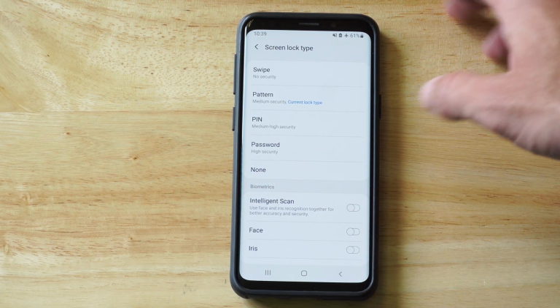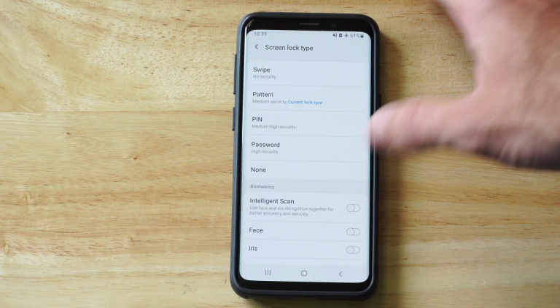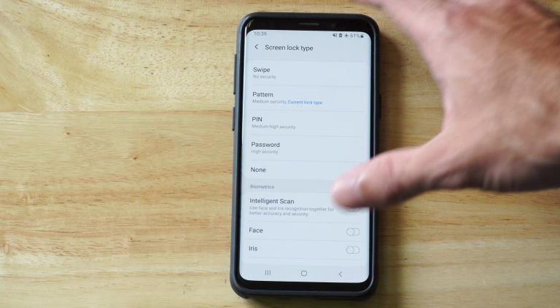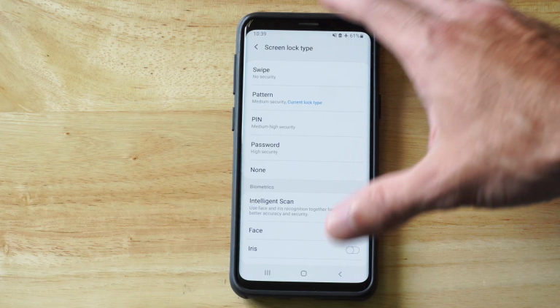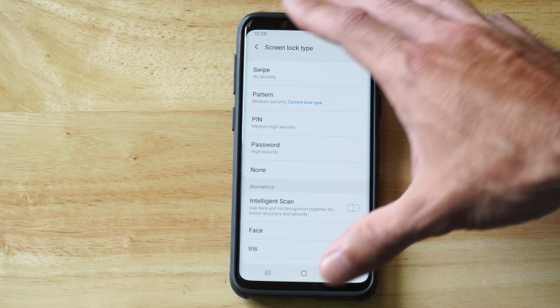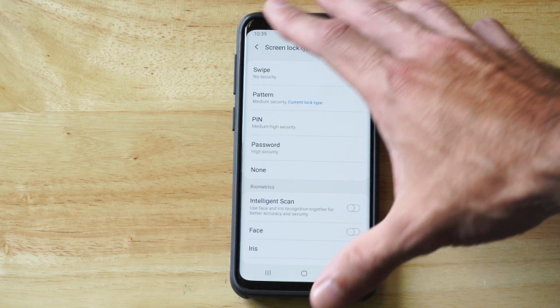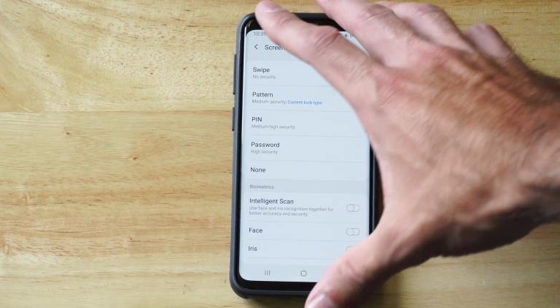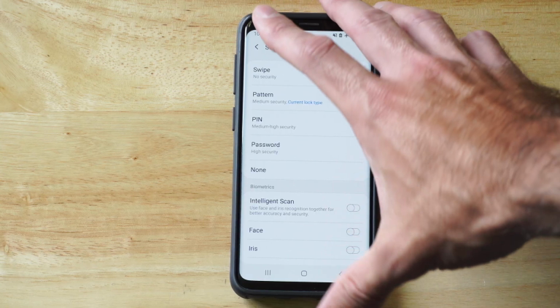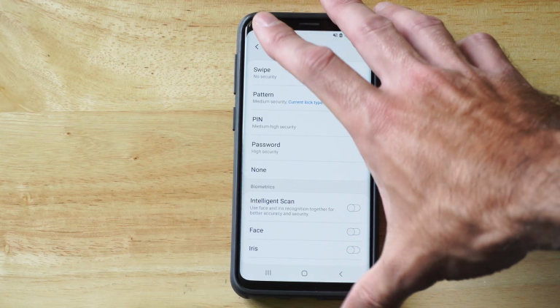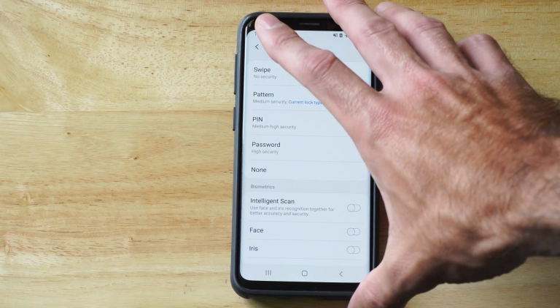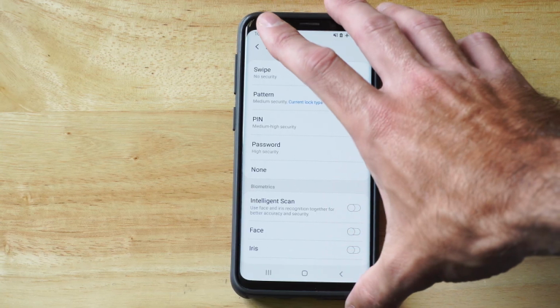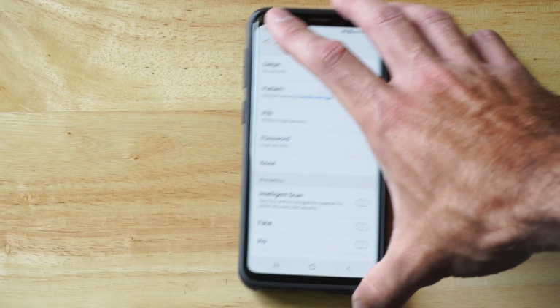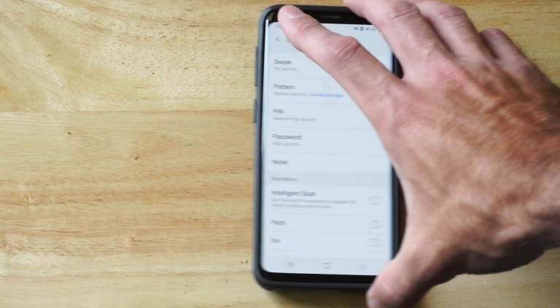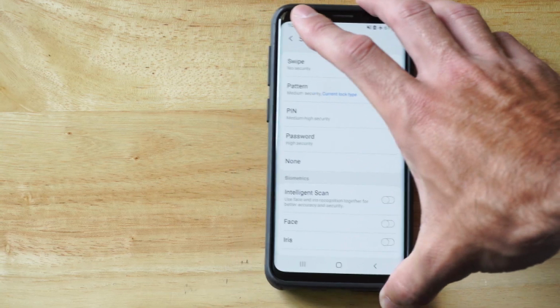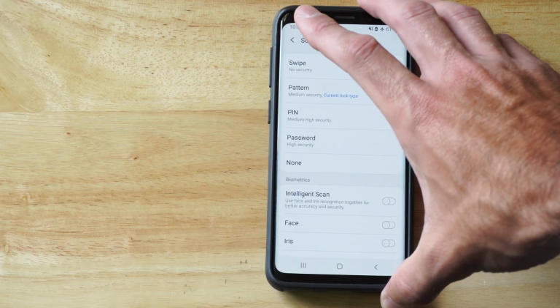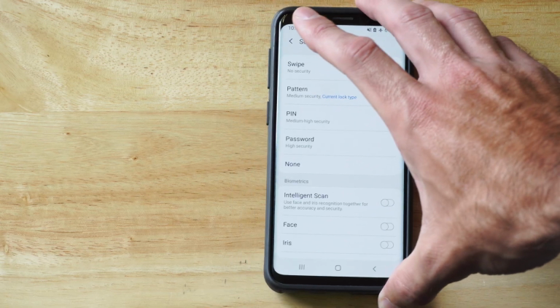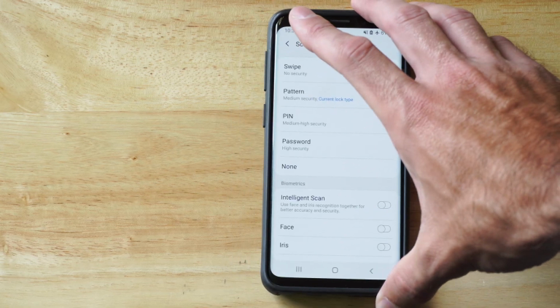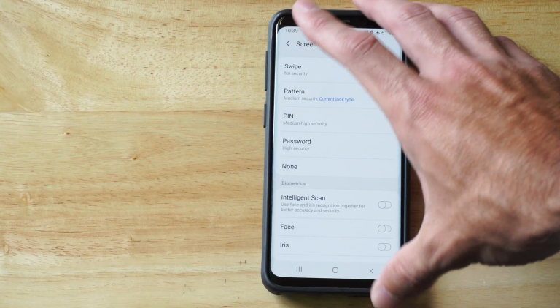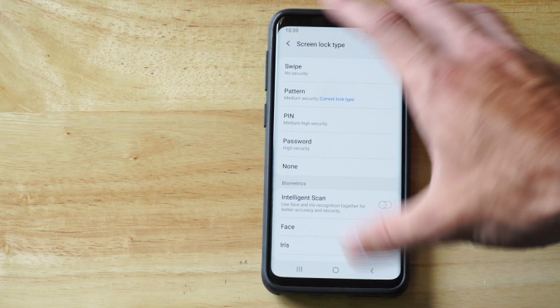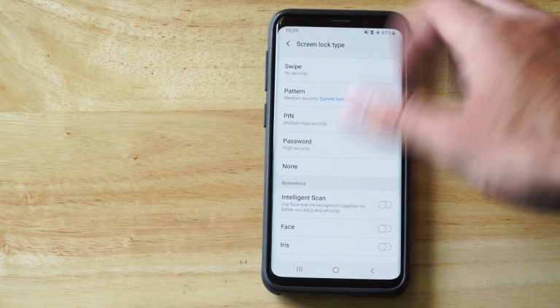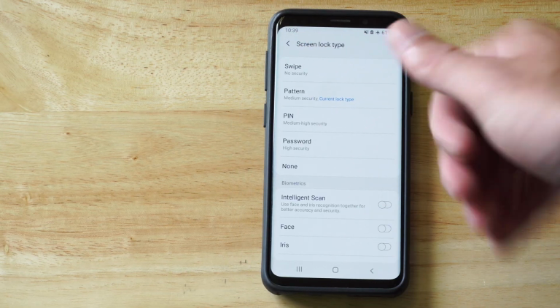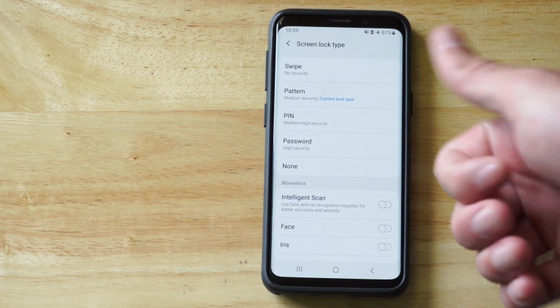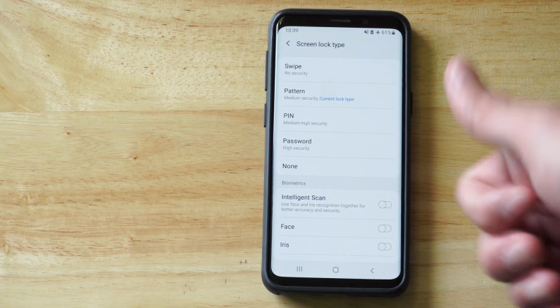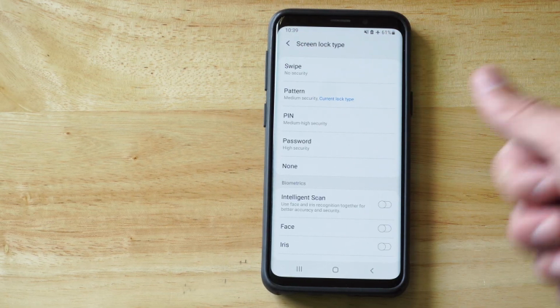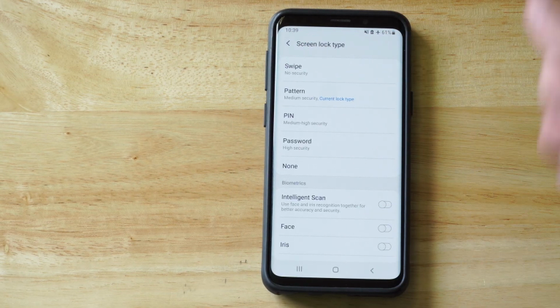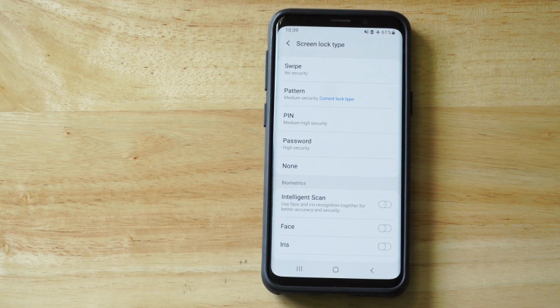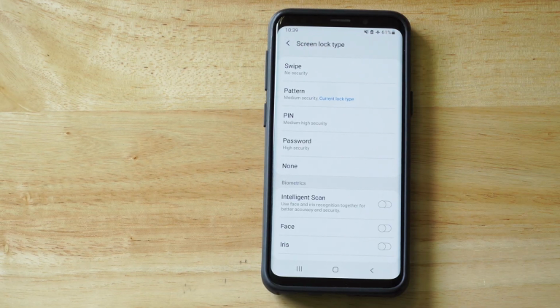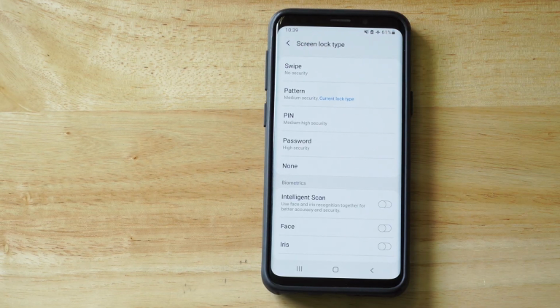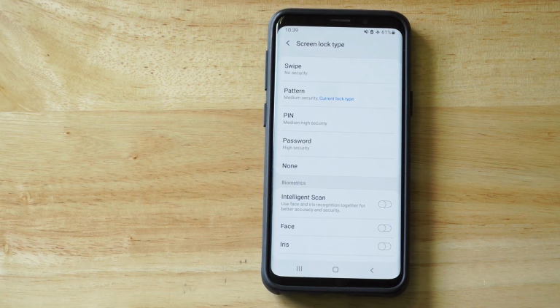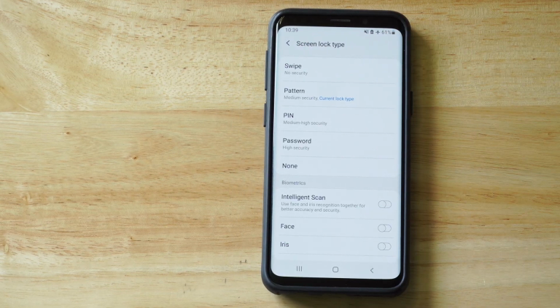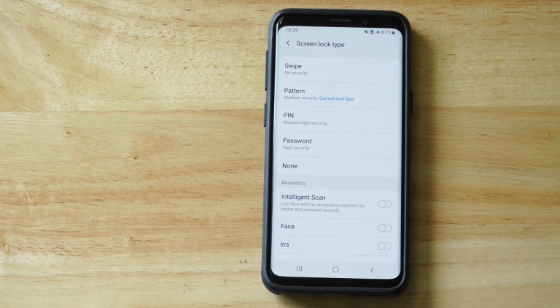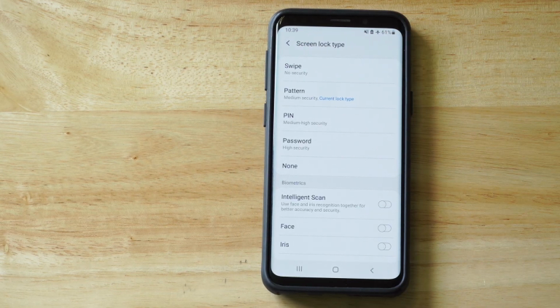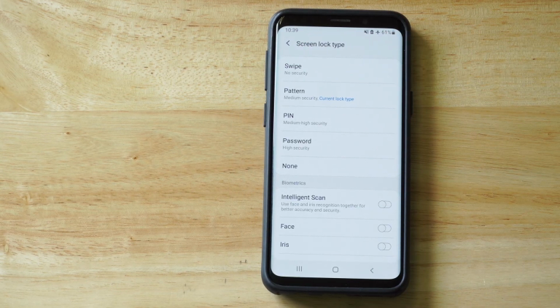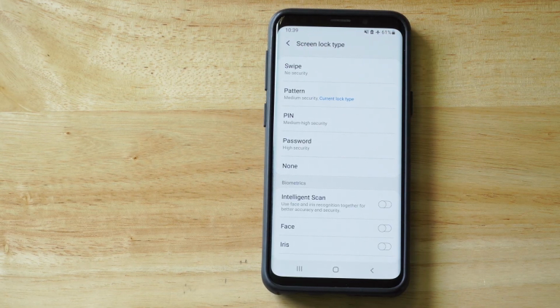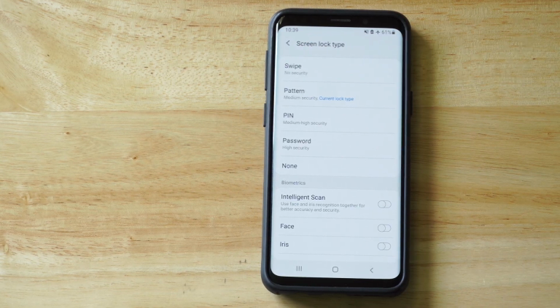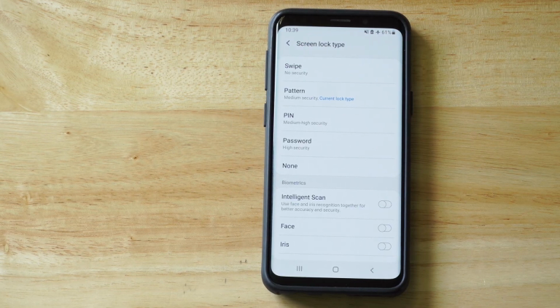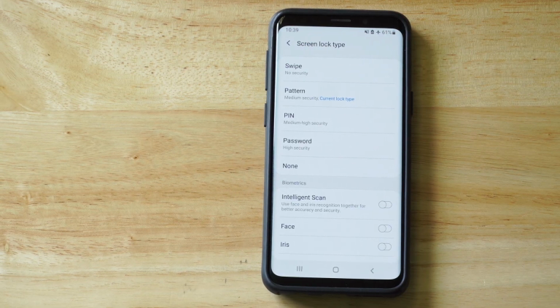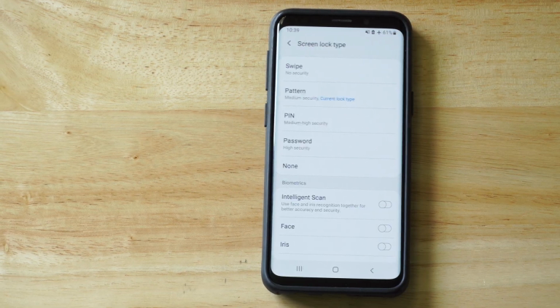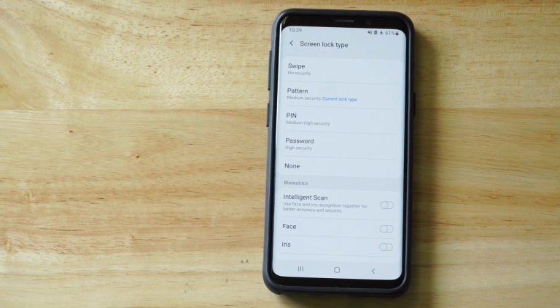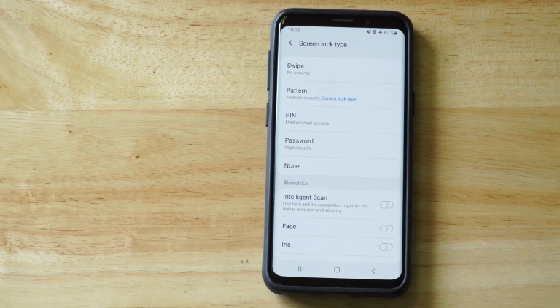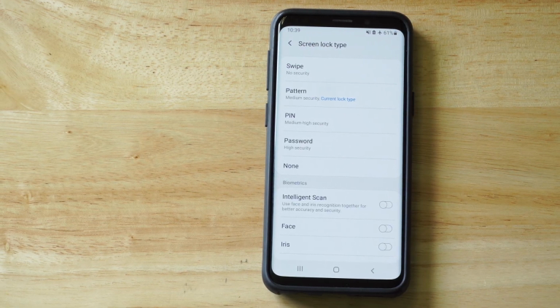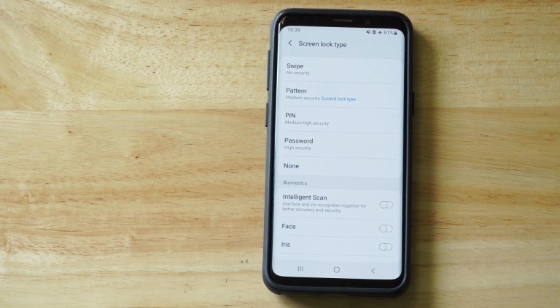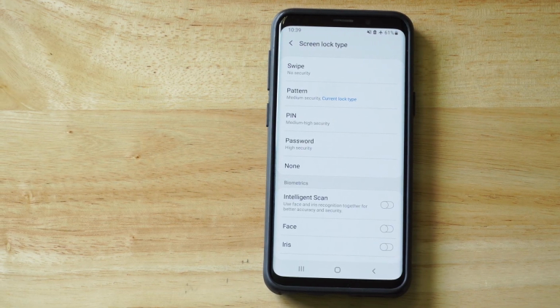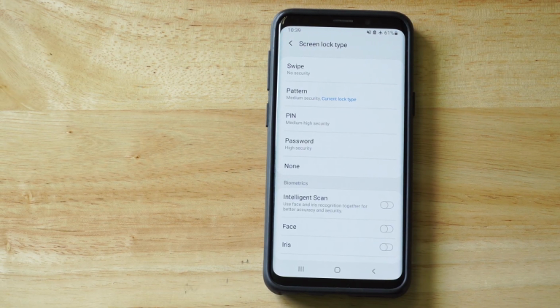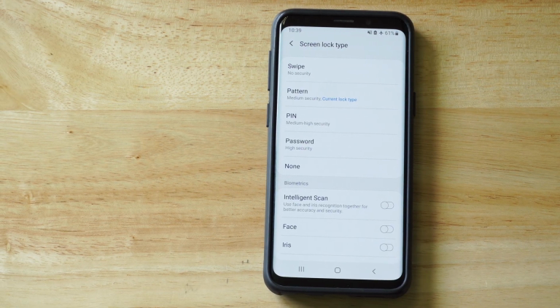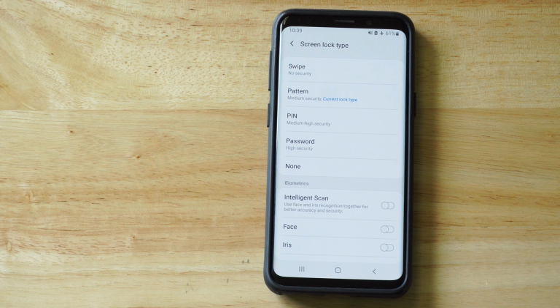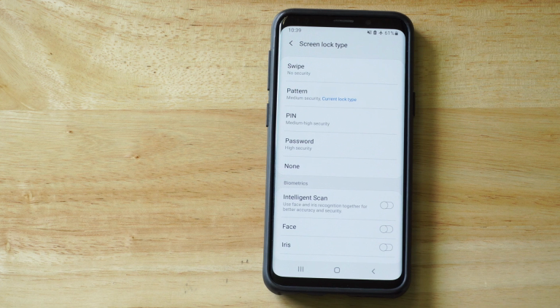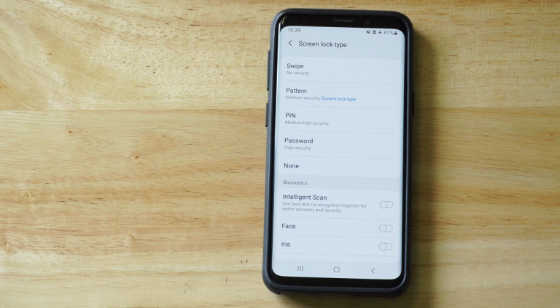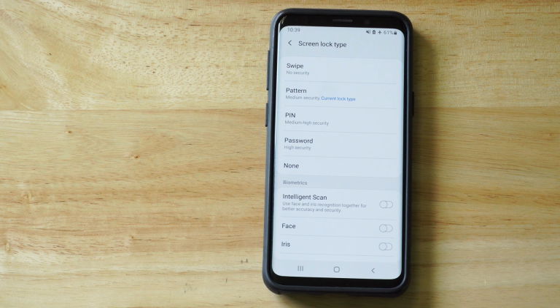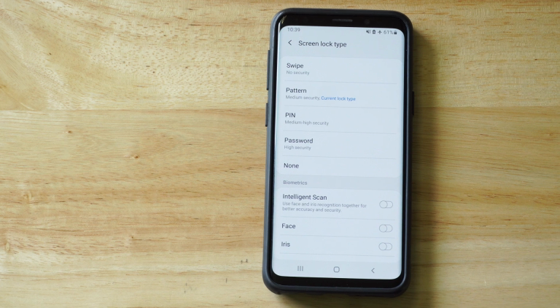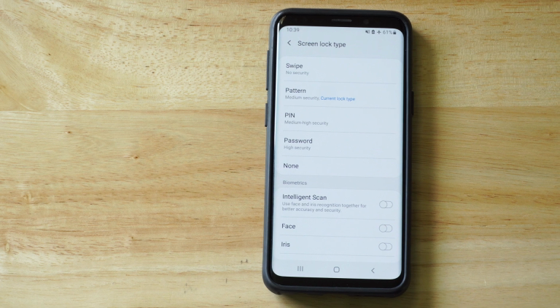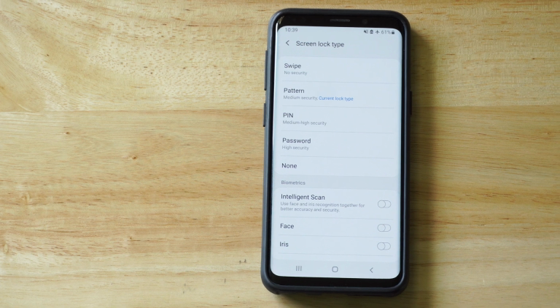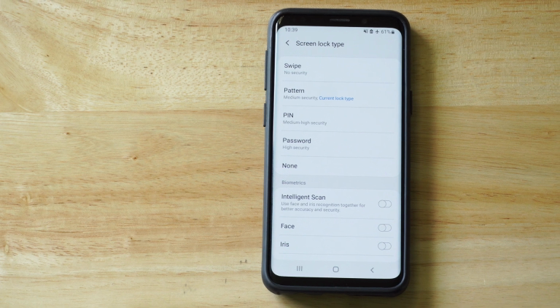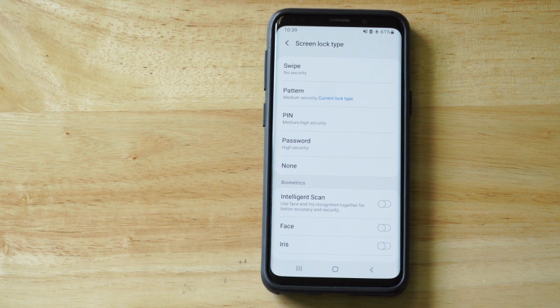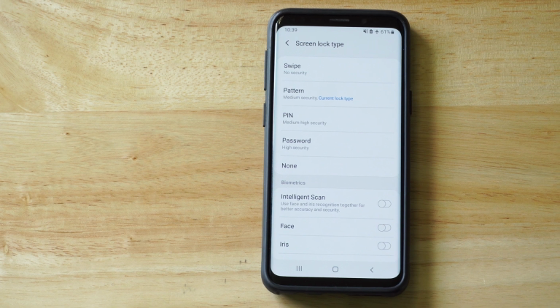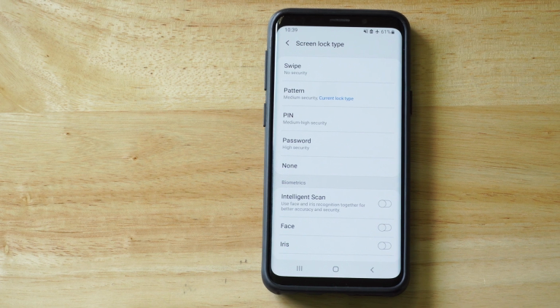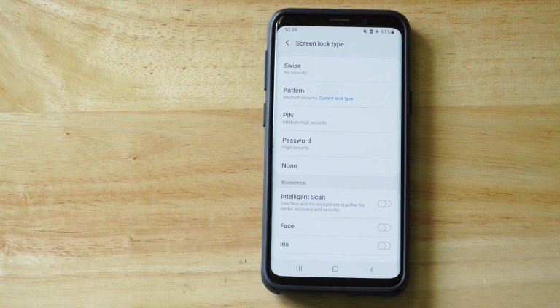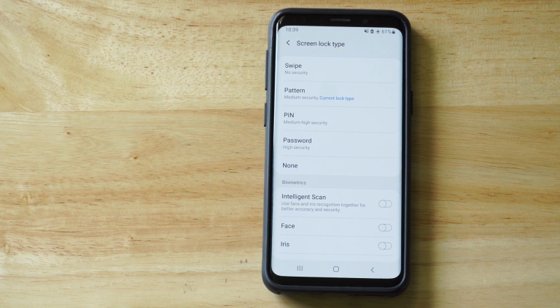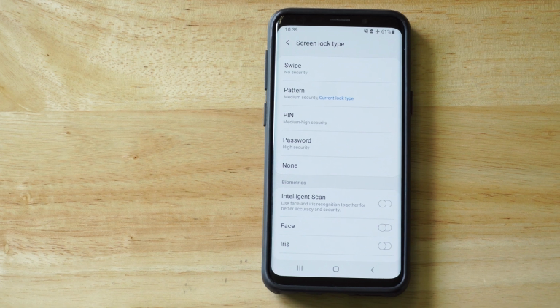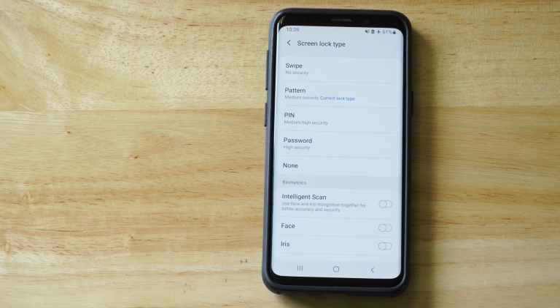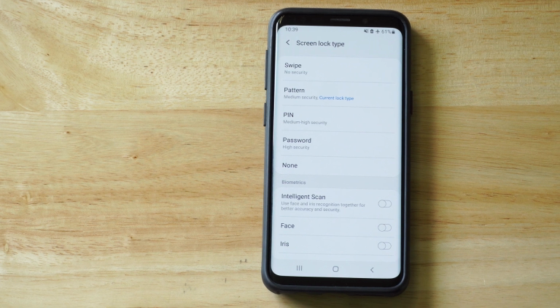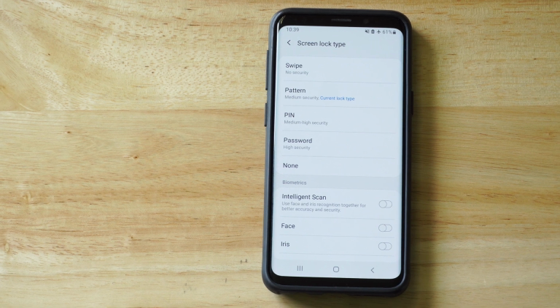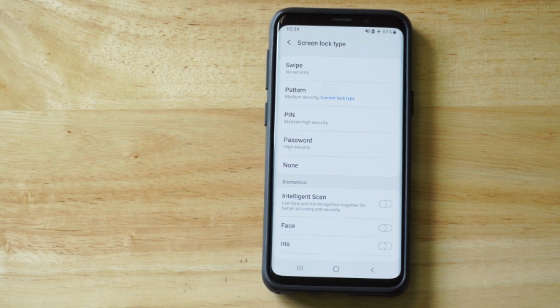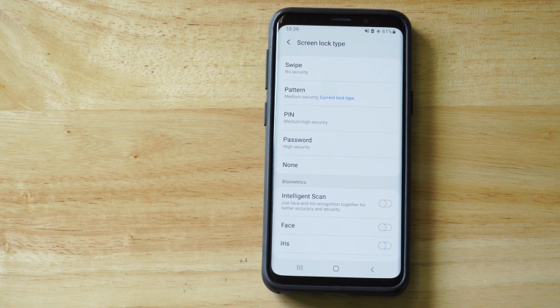So you can see the option None right there, and that's all you need to do — you should be good to go. Hopefully this video did help you out. Leave a big thumbs up and subscribe to my channel down below.